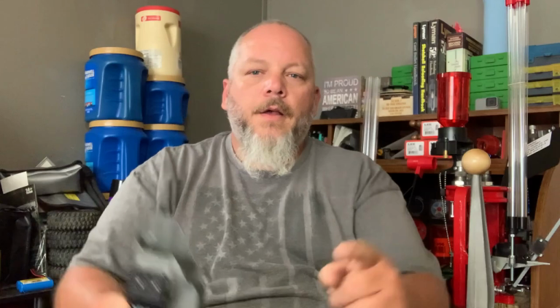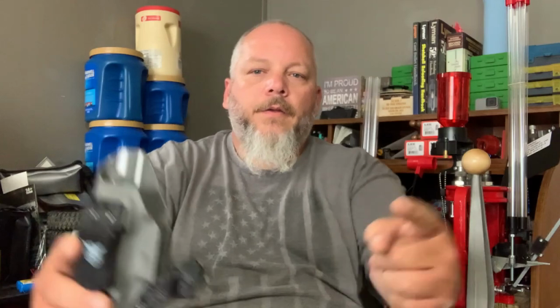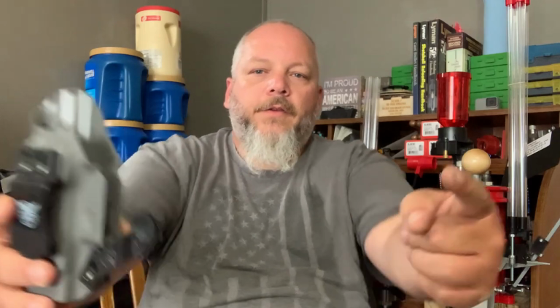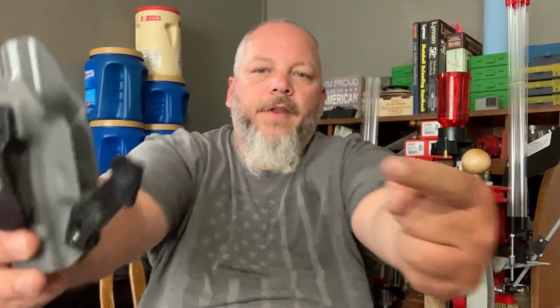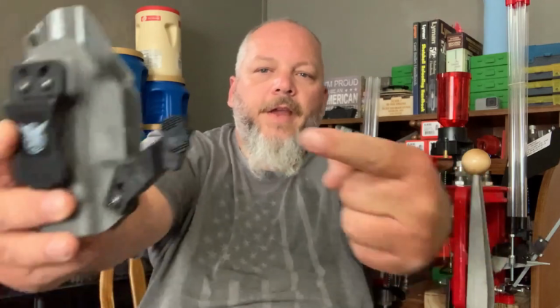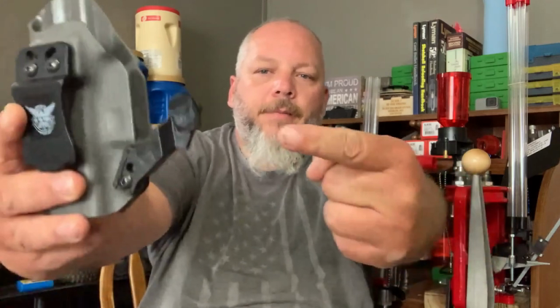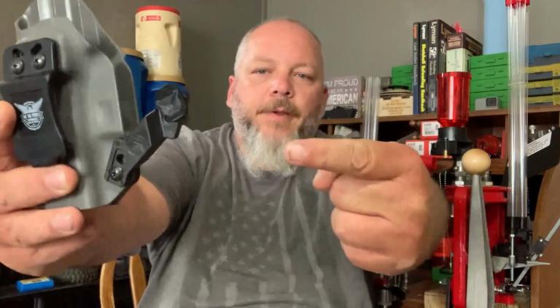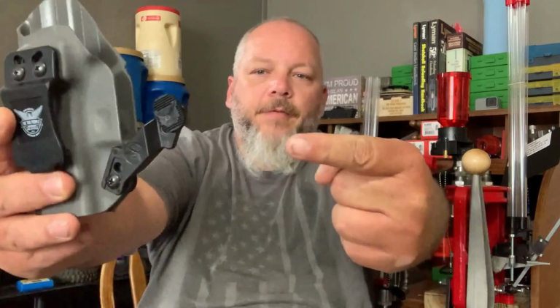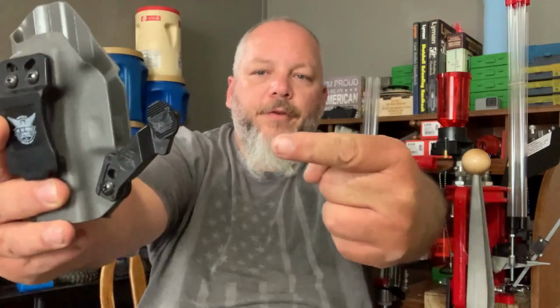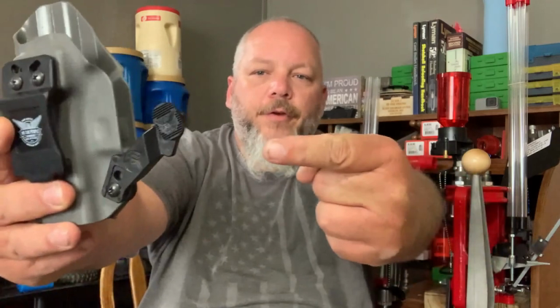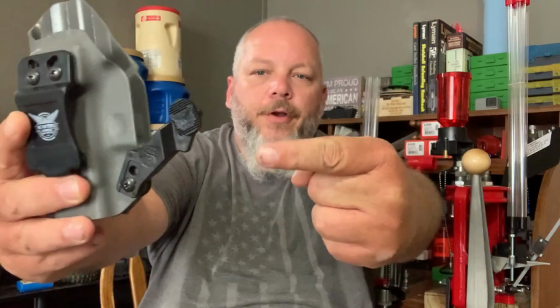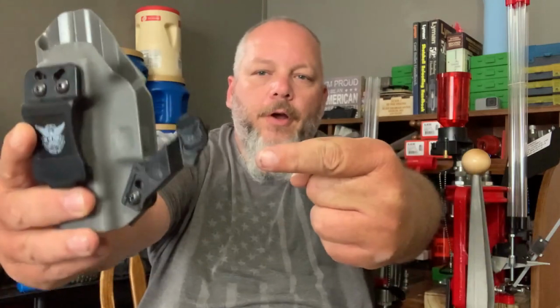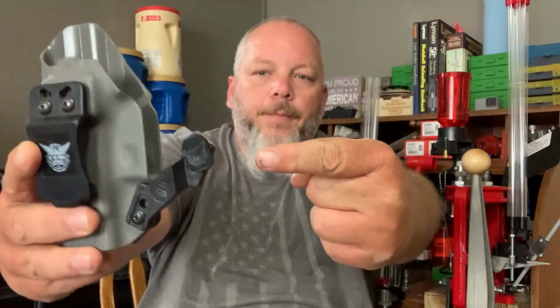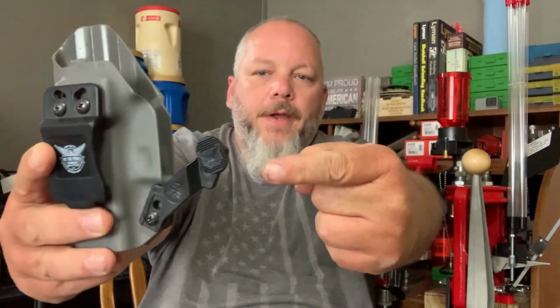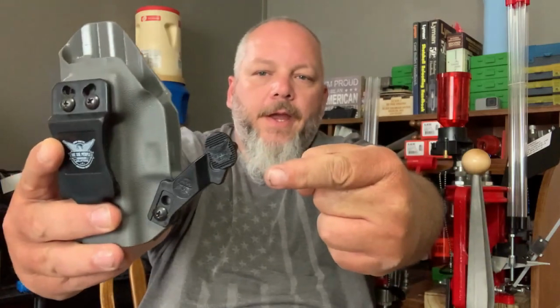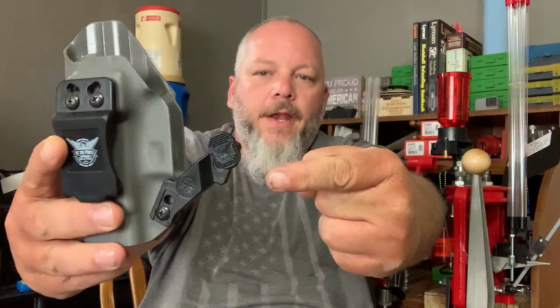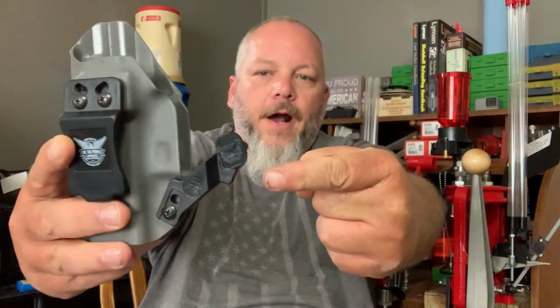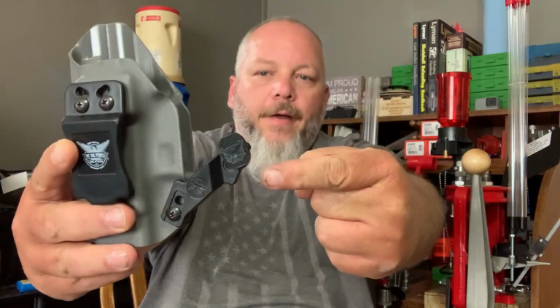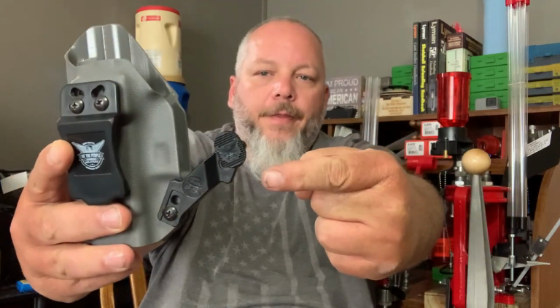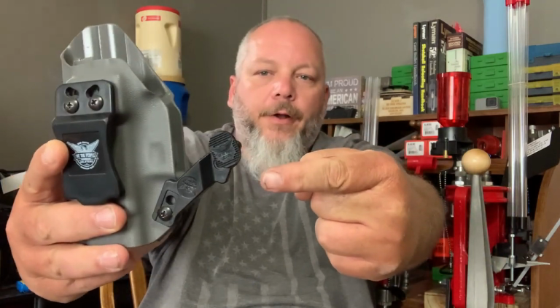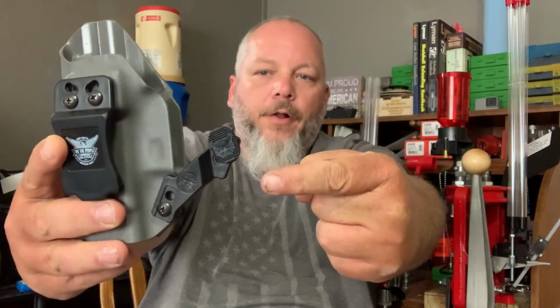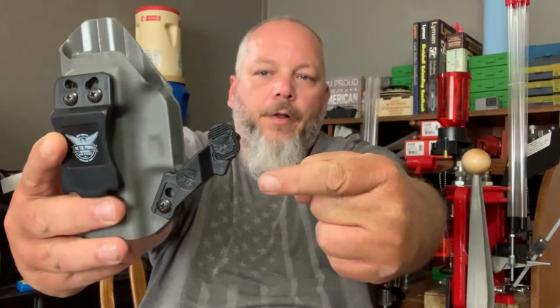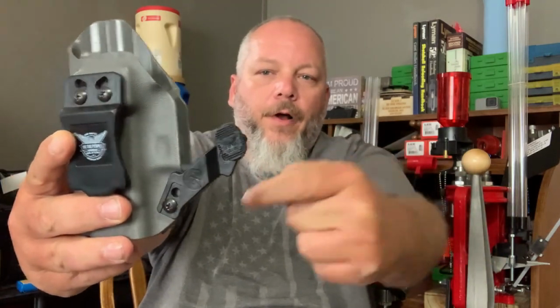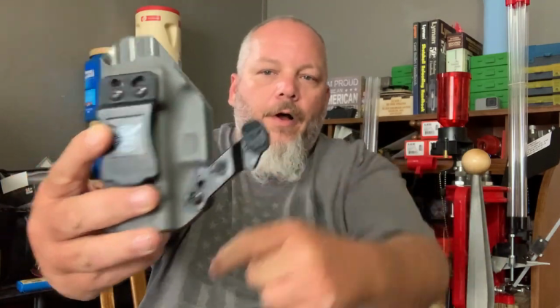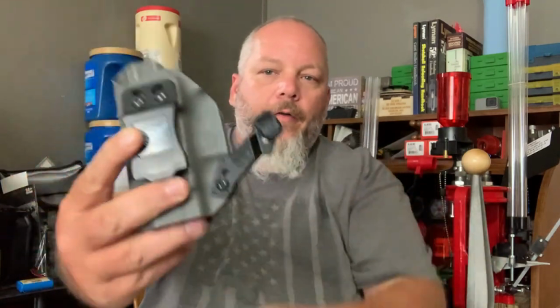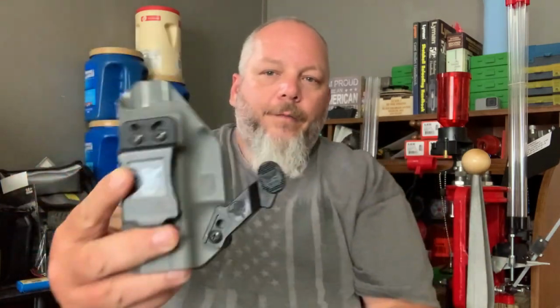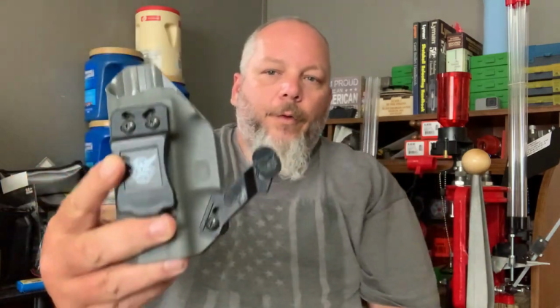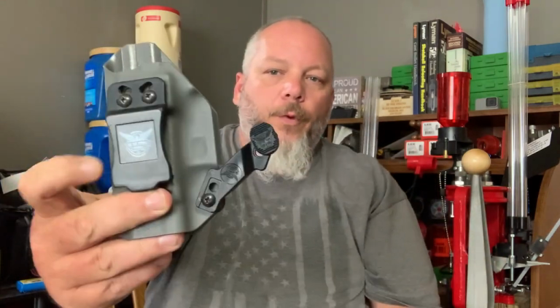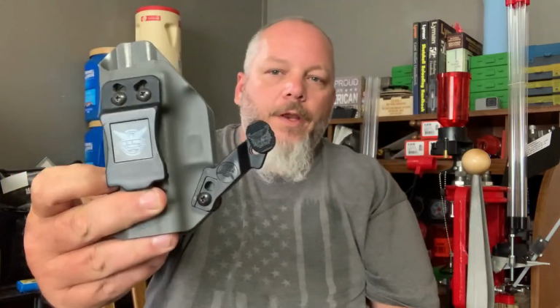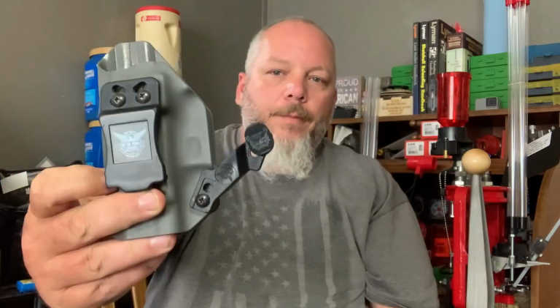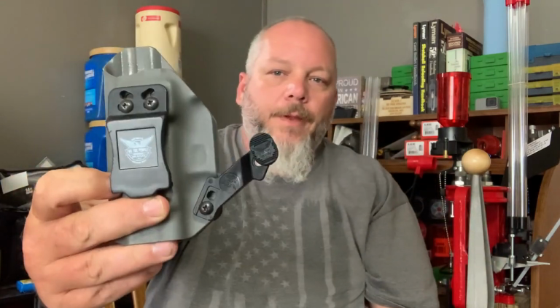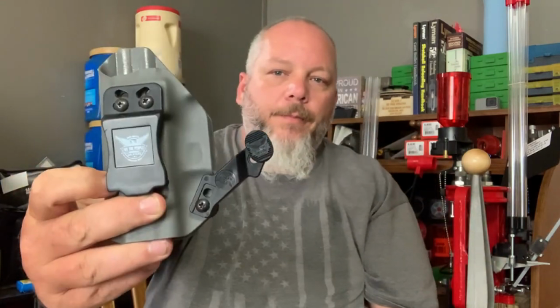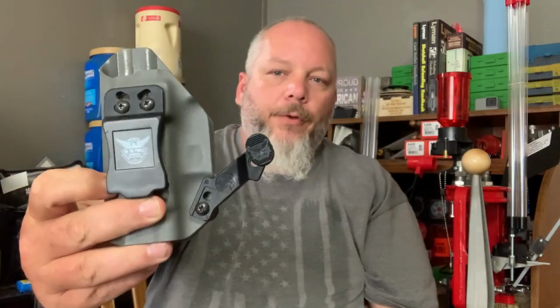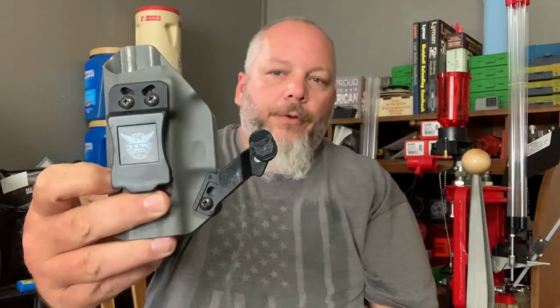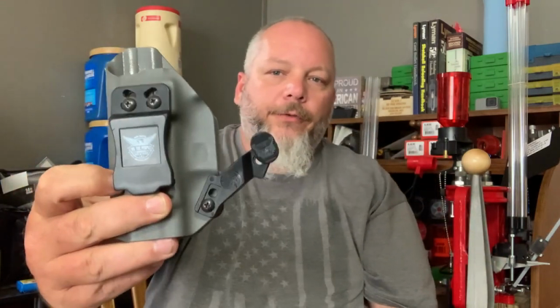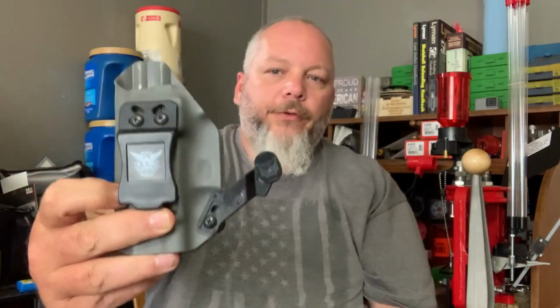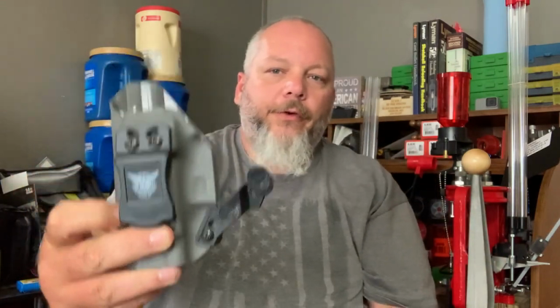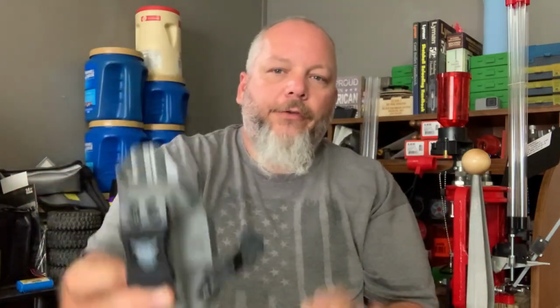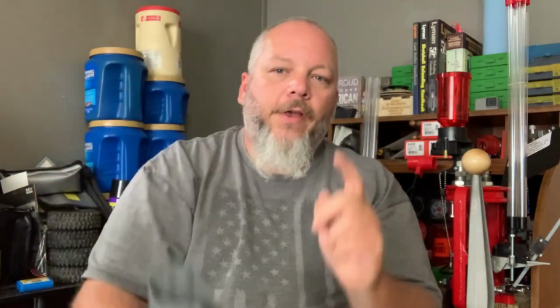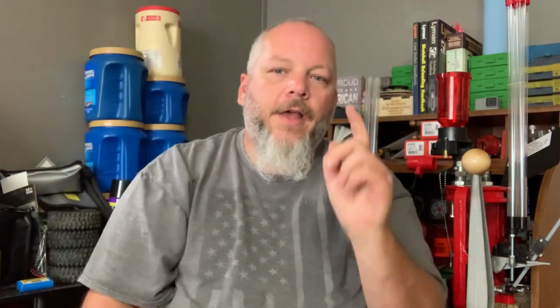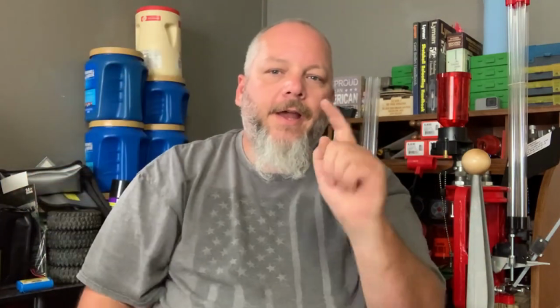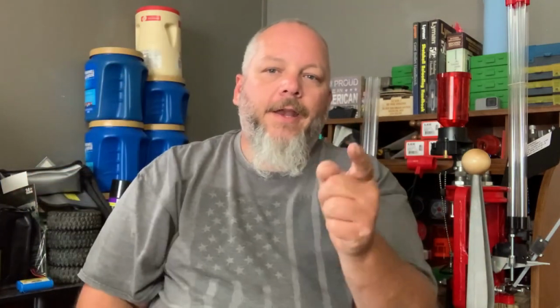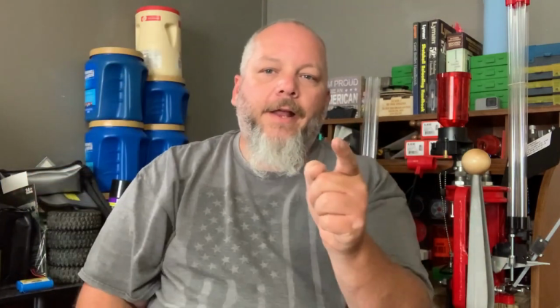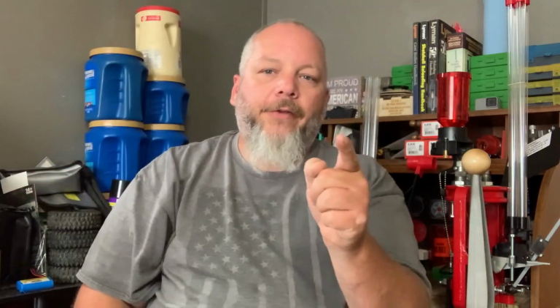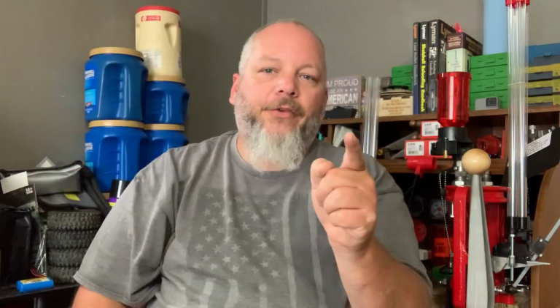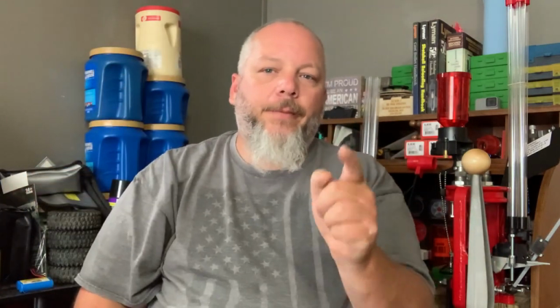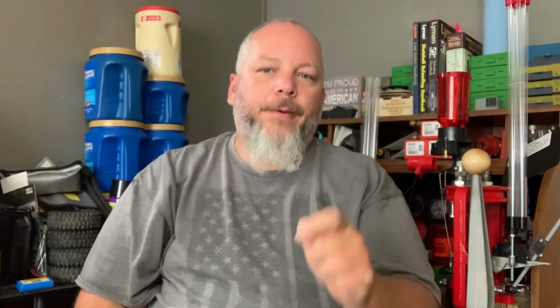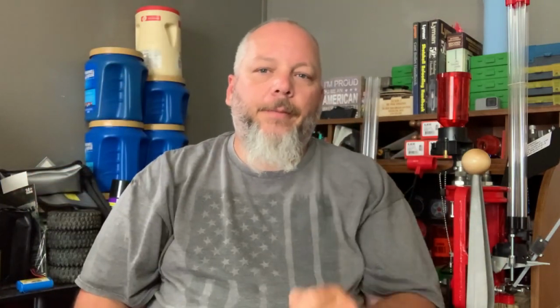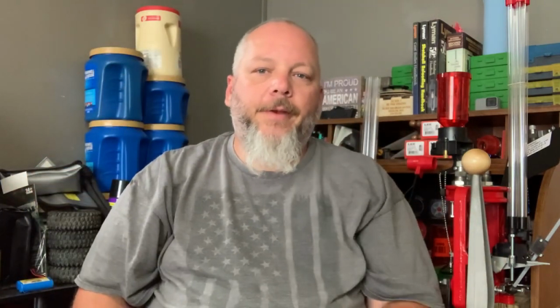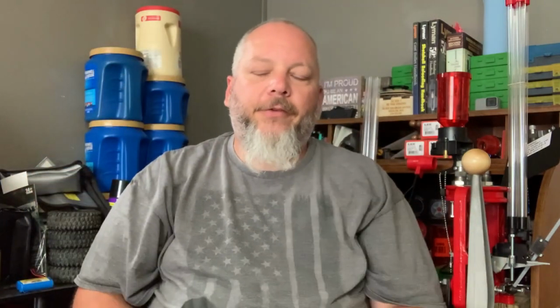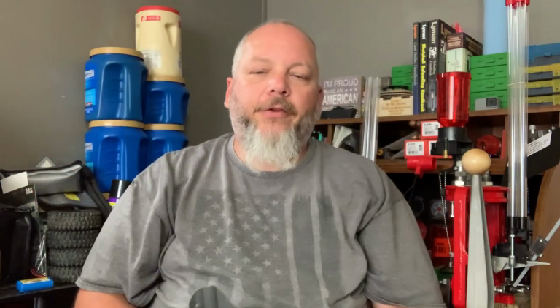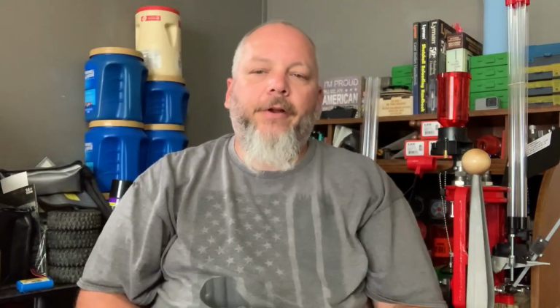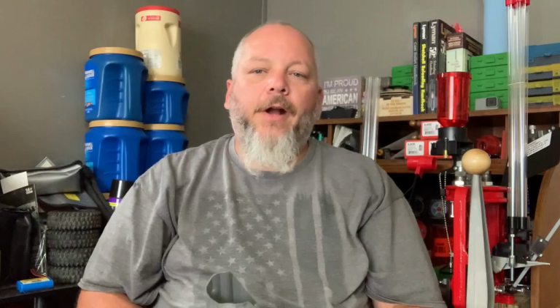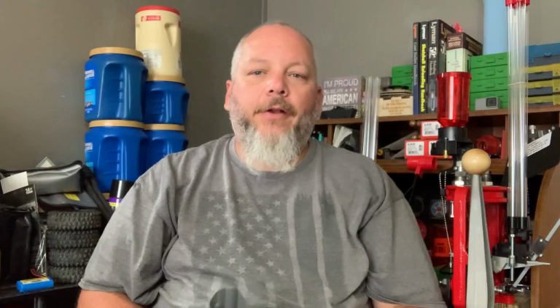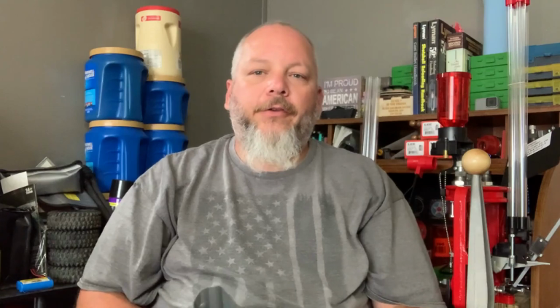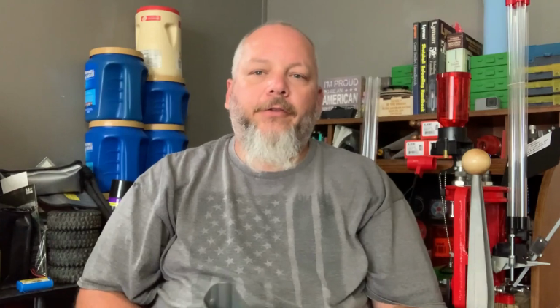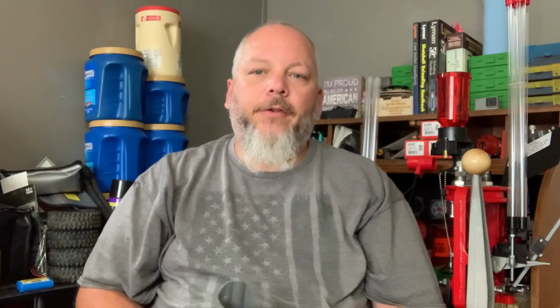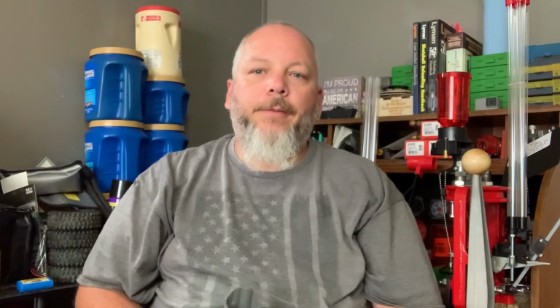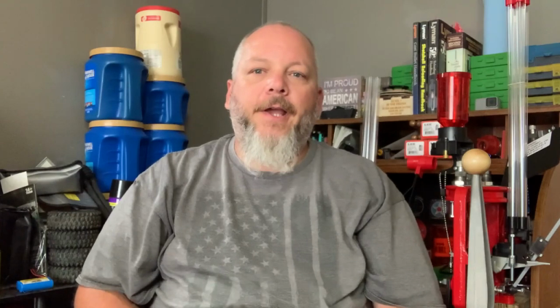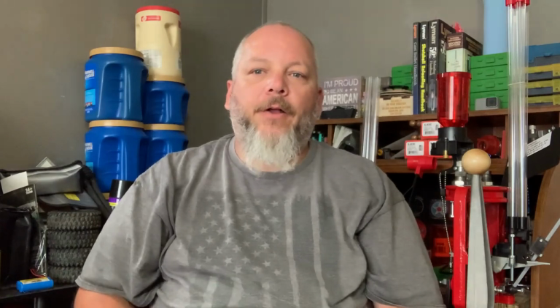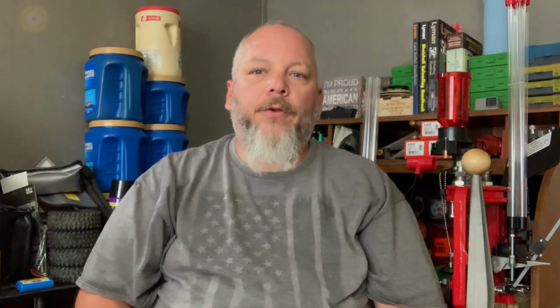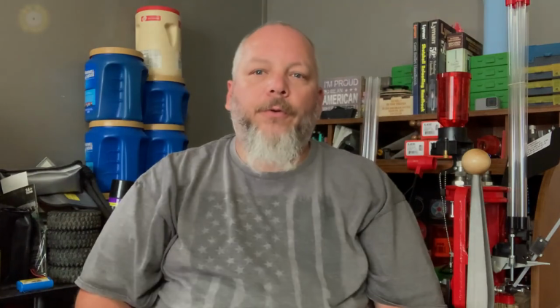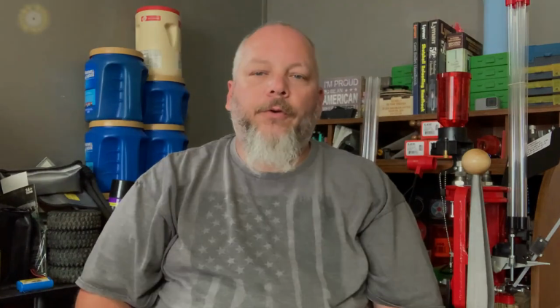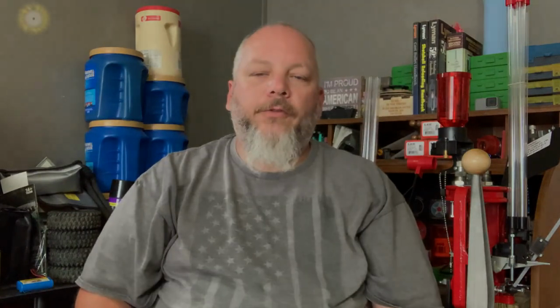Today I'm giving you an update on the claw from We The People holsters, and that's coming up next here on Jesse B Outdoors.